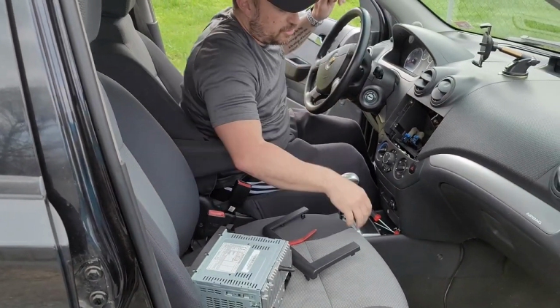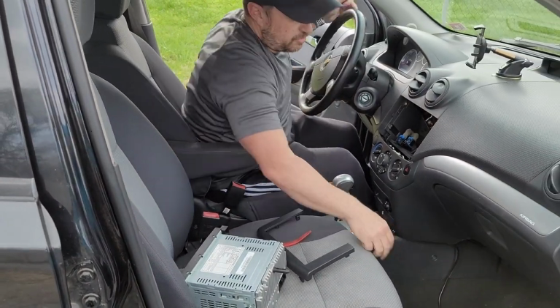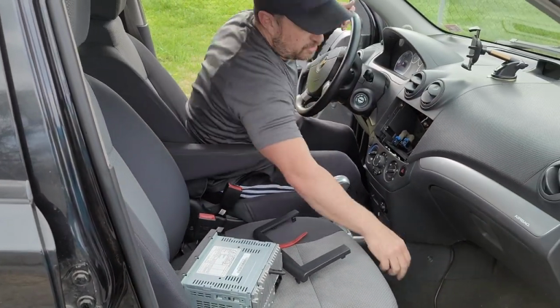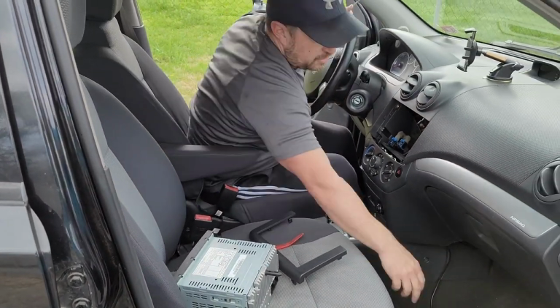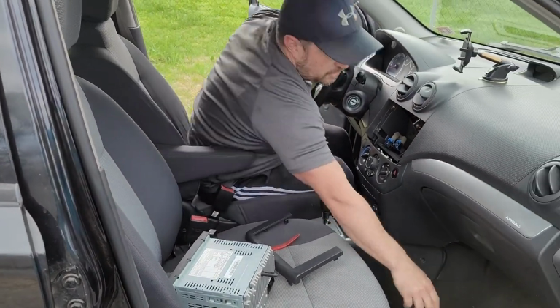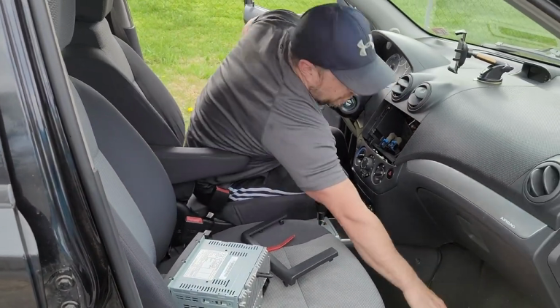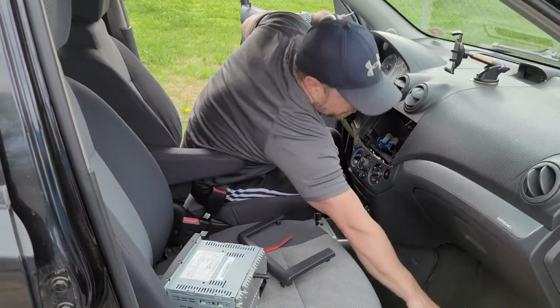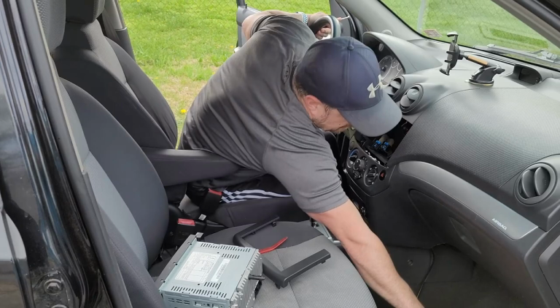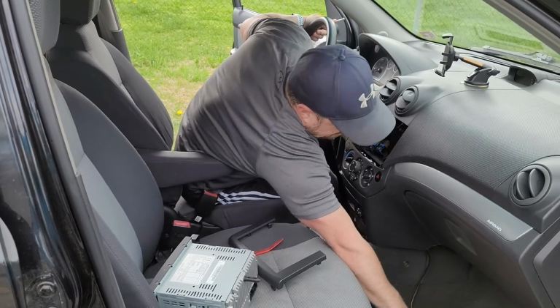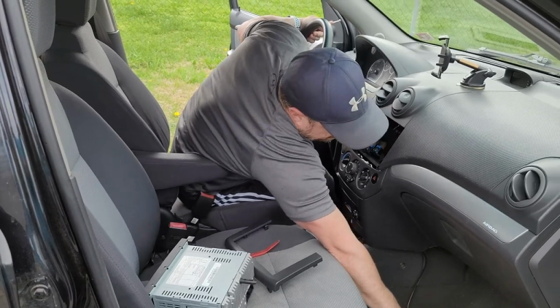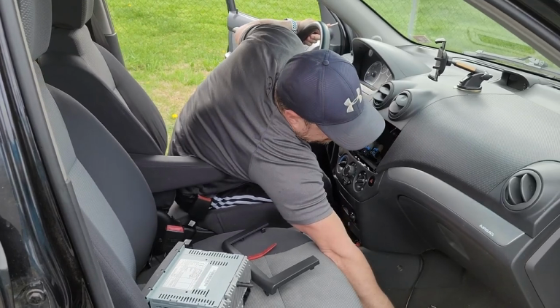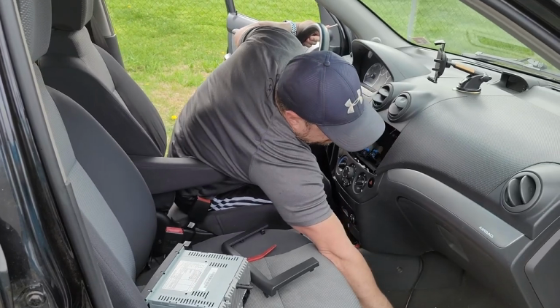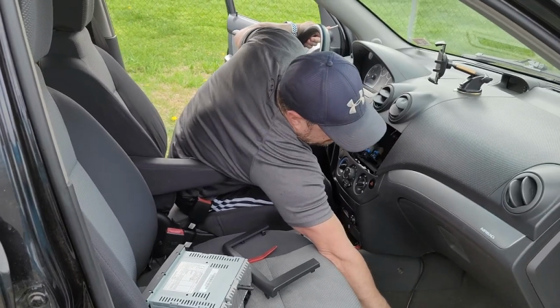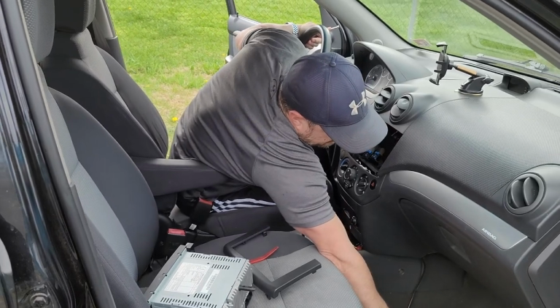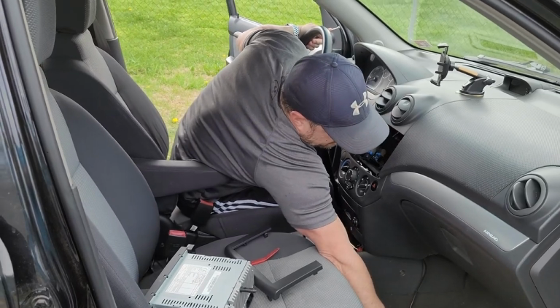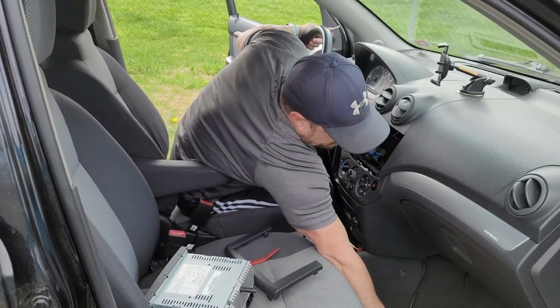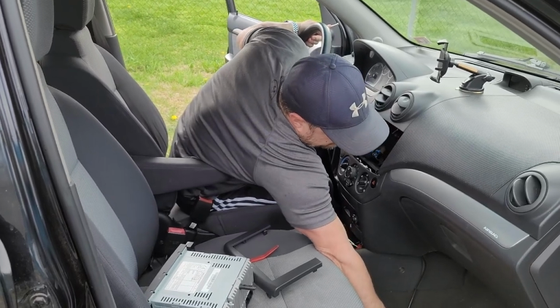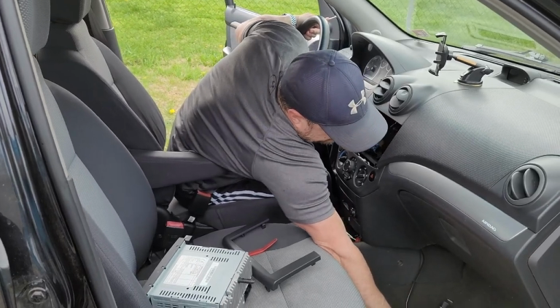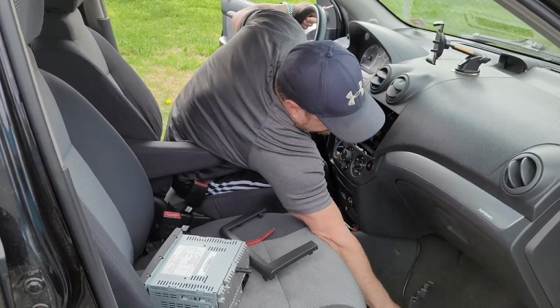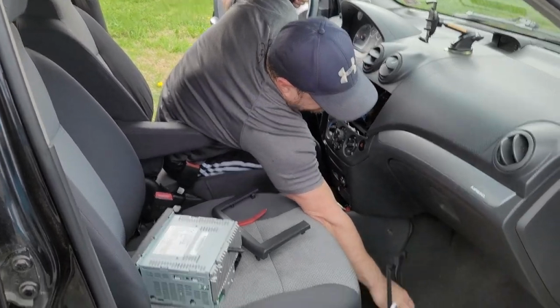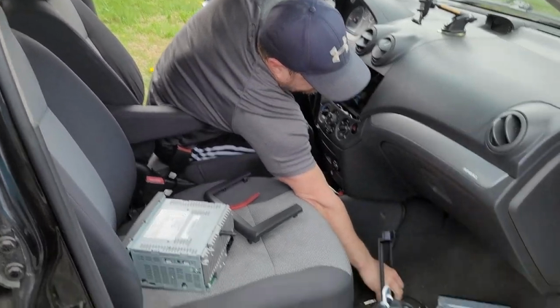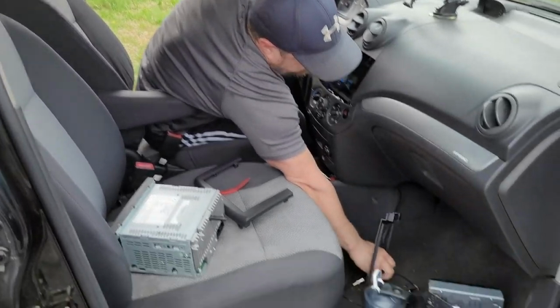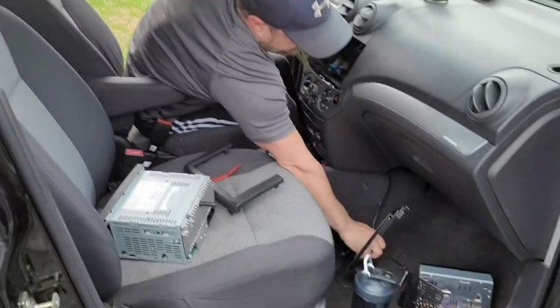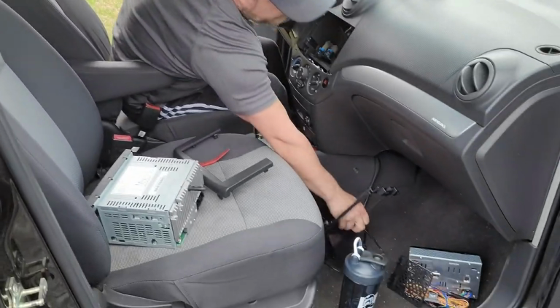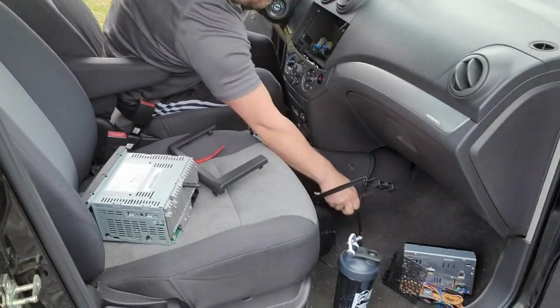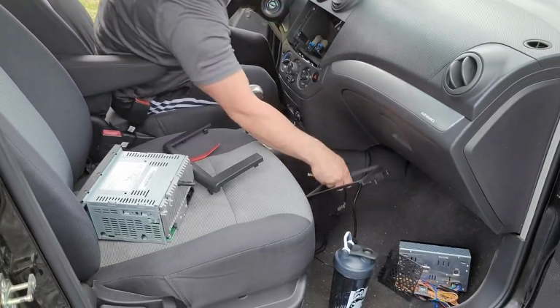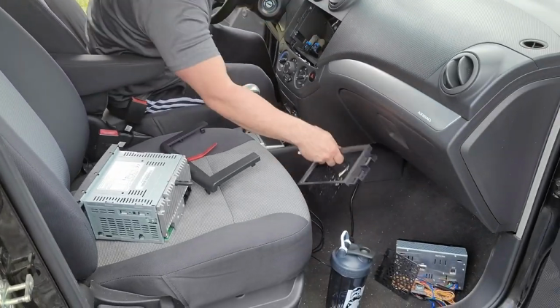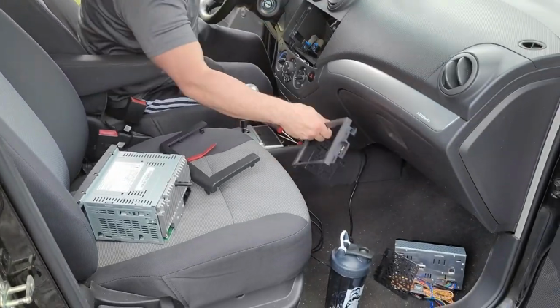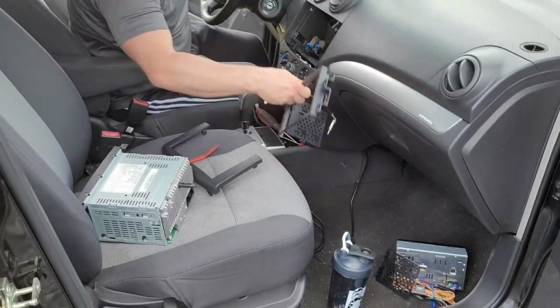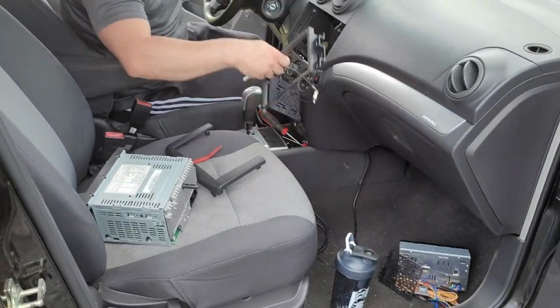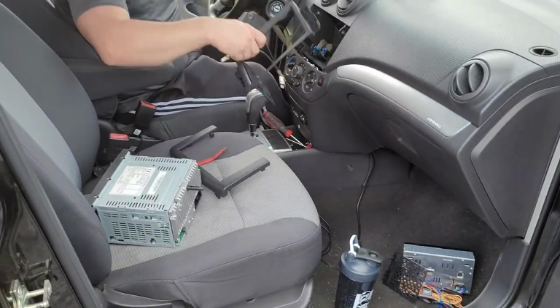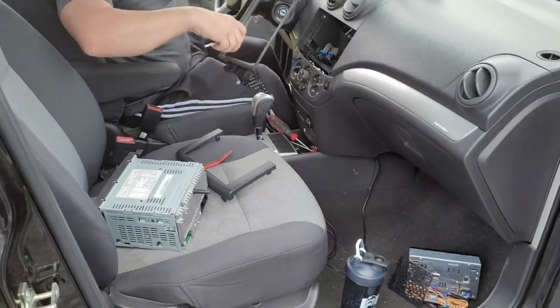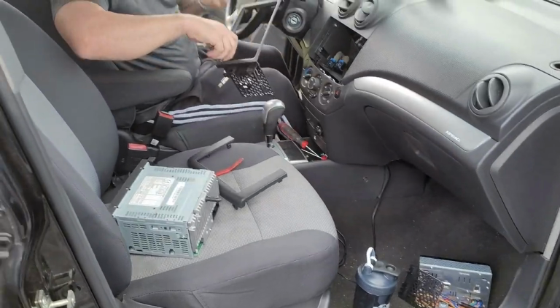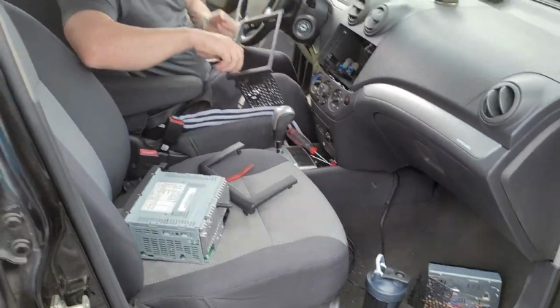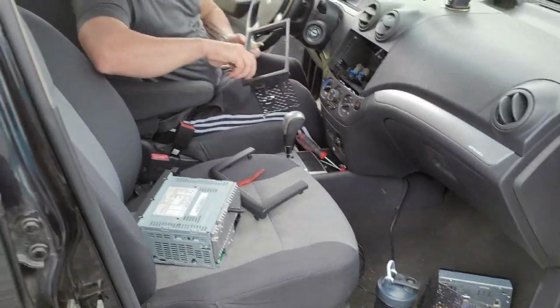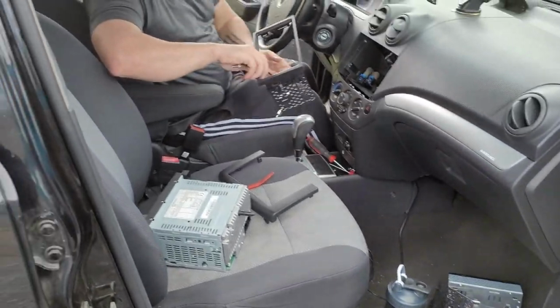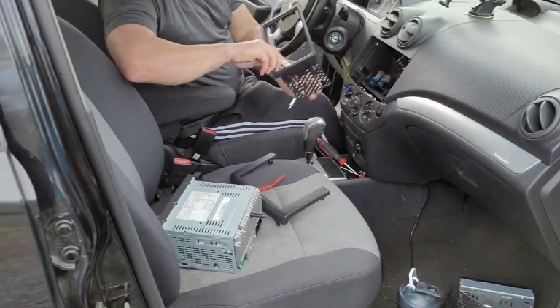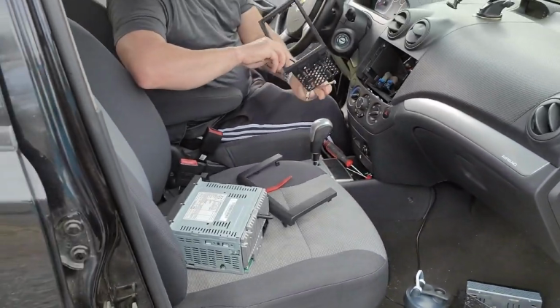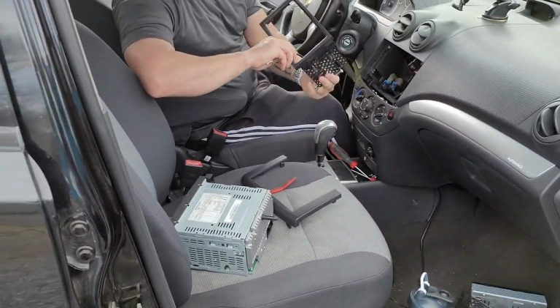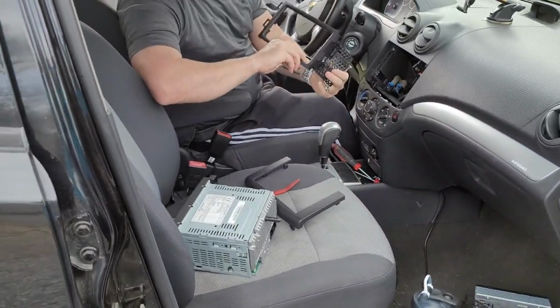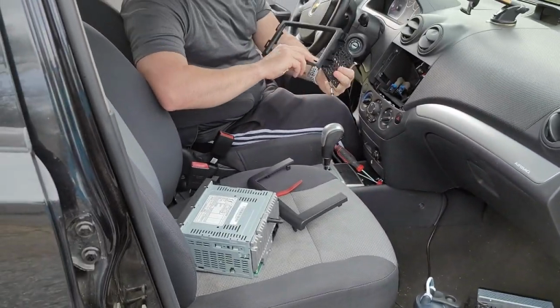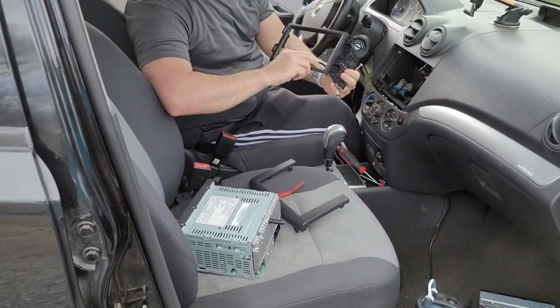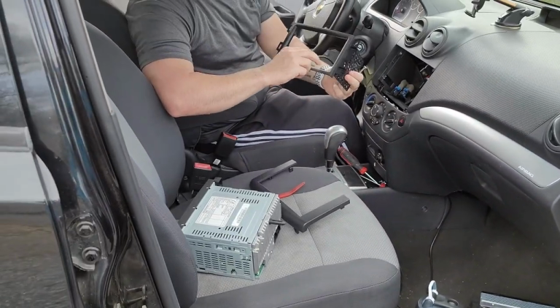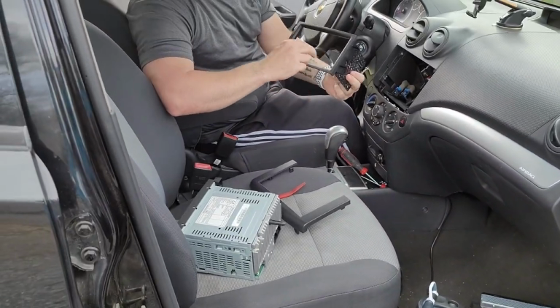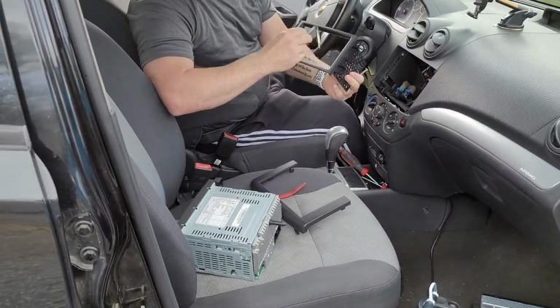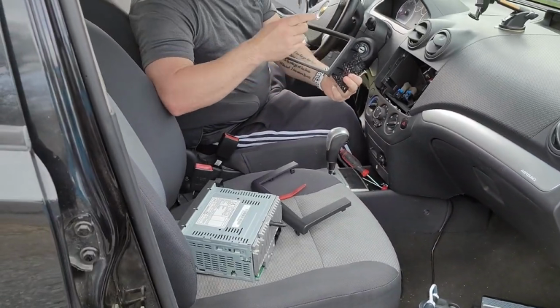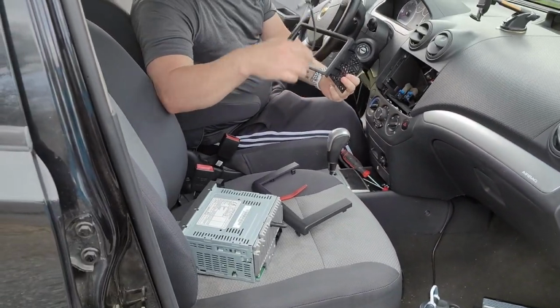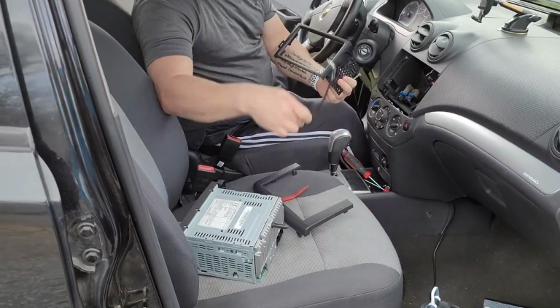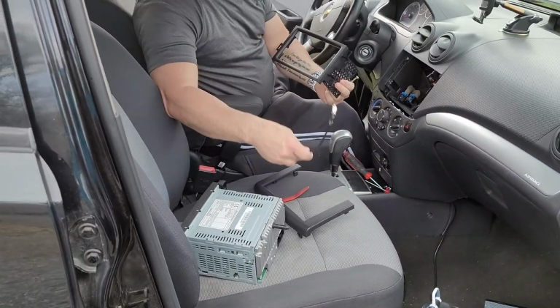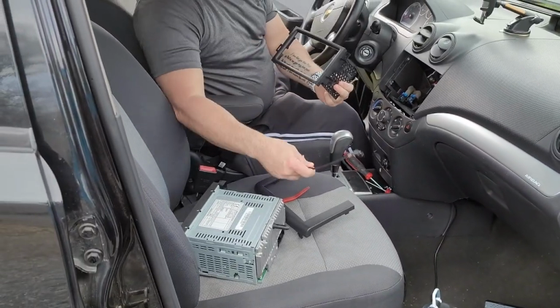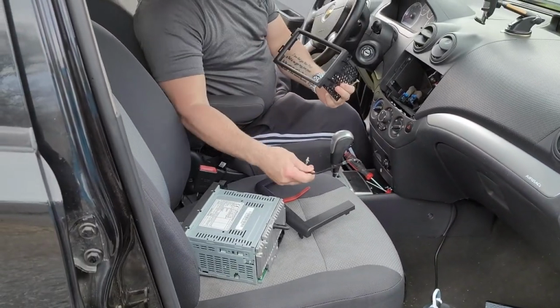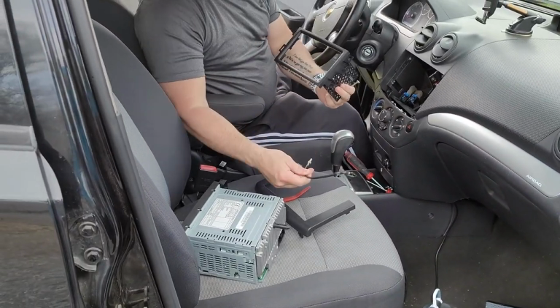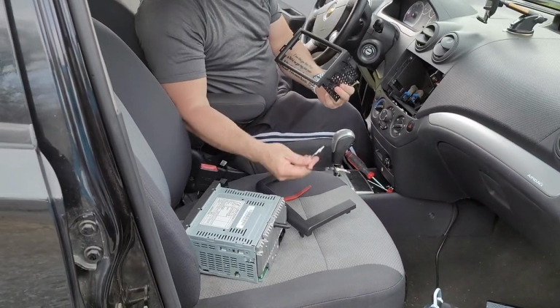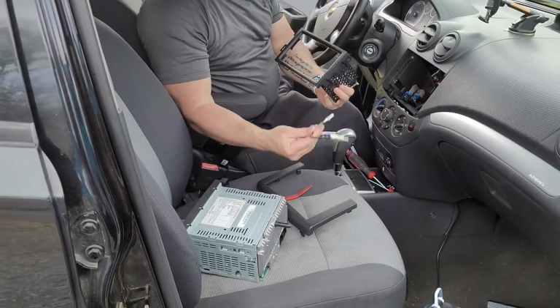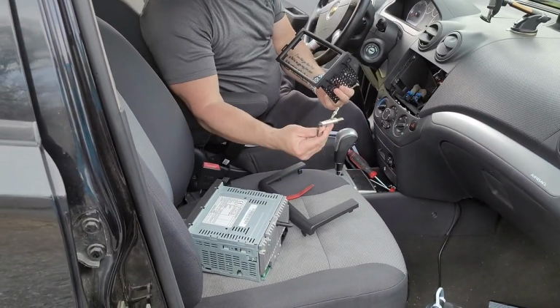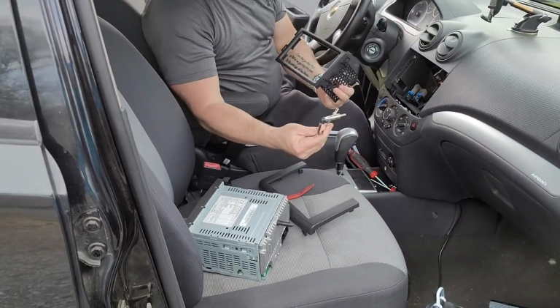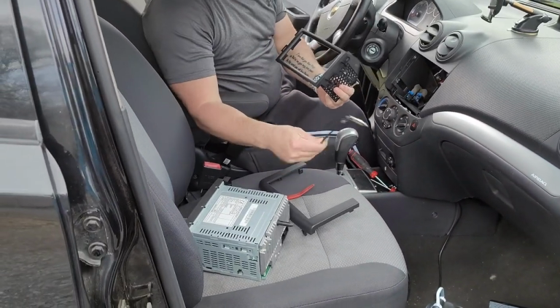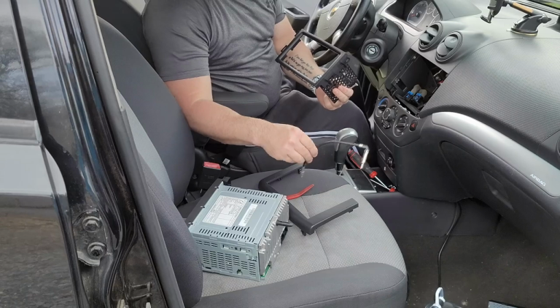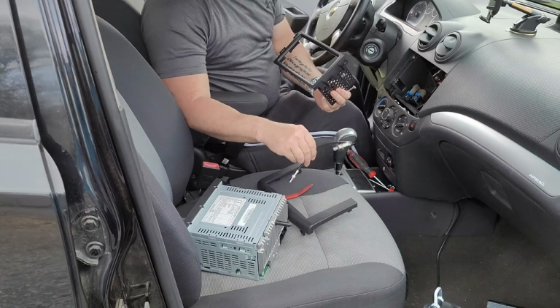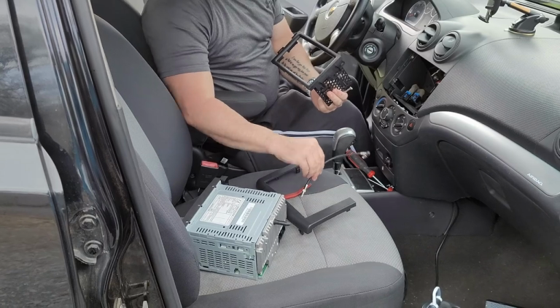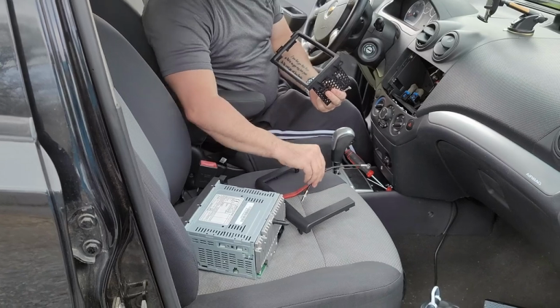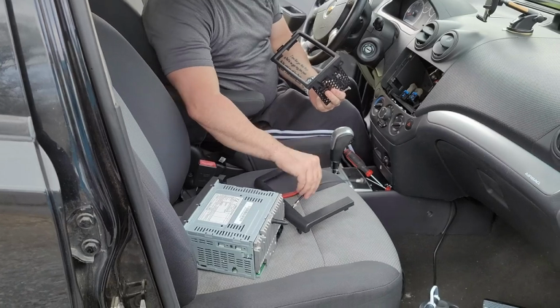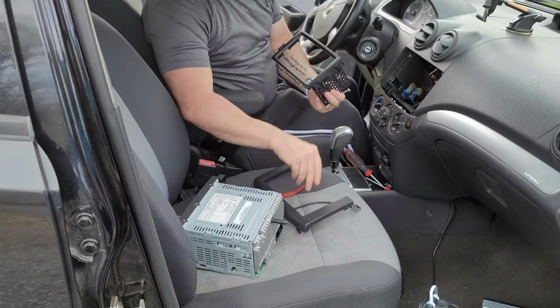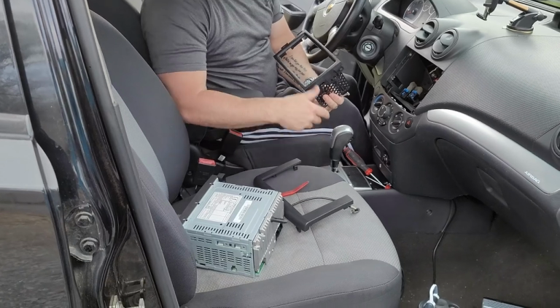When you get your new radio, you'll want to get a dash kit and an antenna adapter.